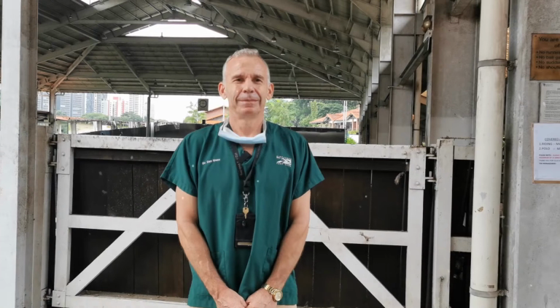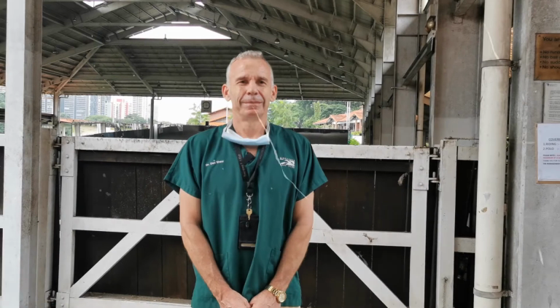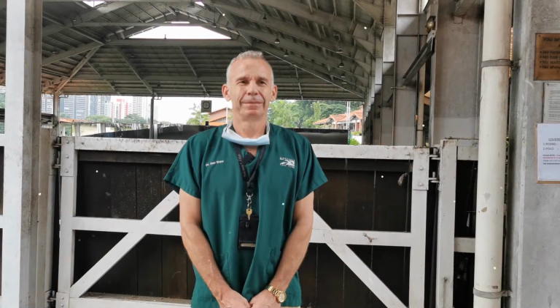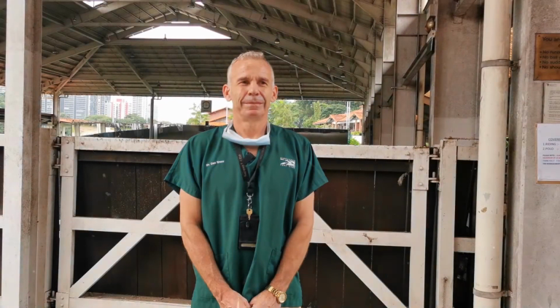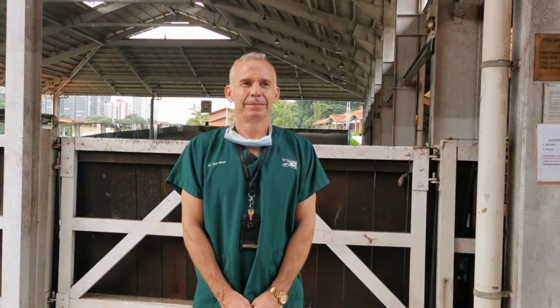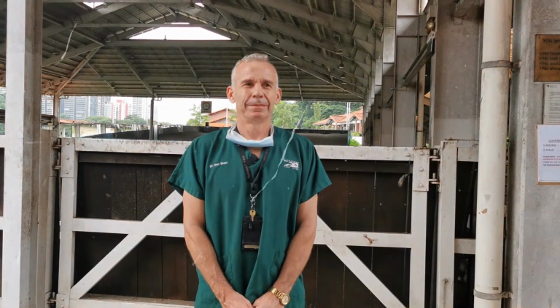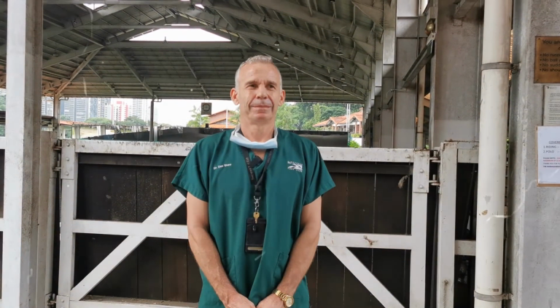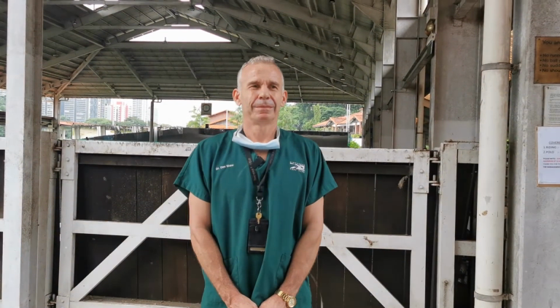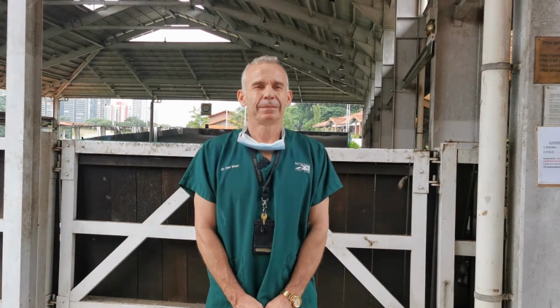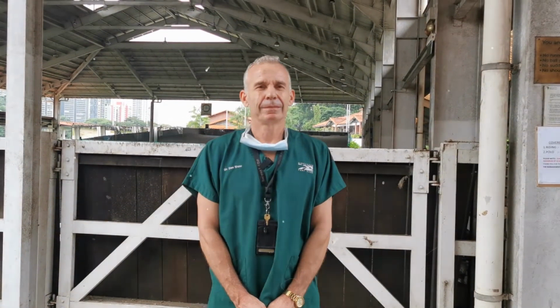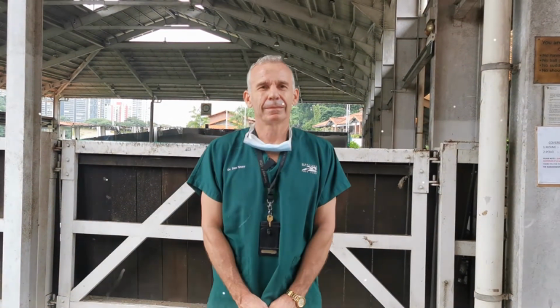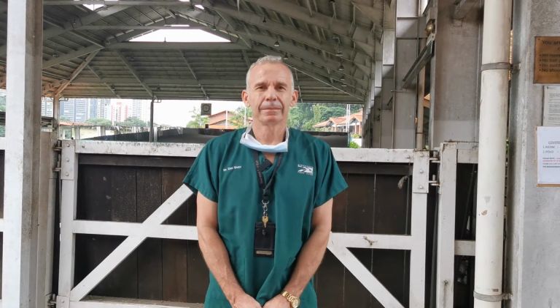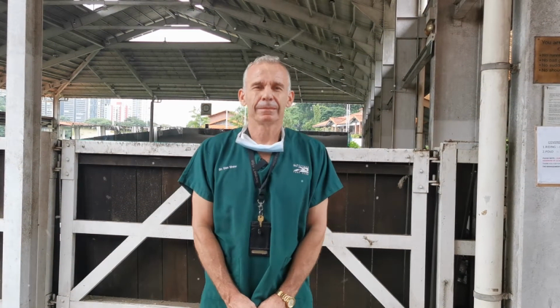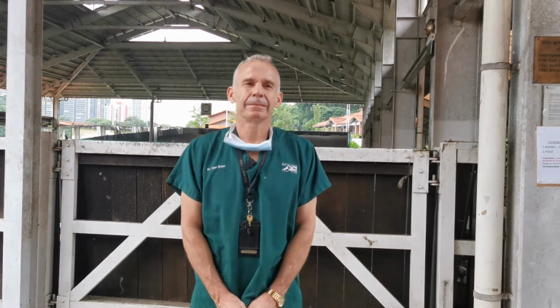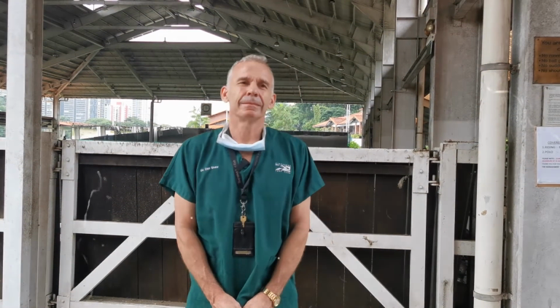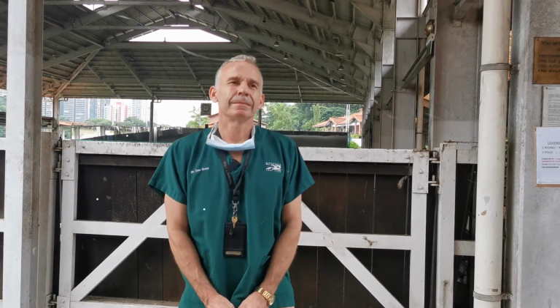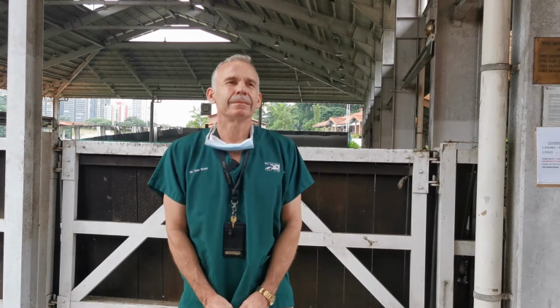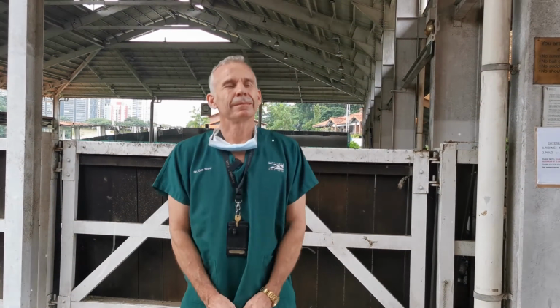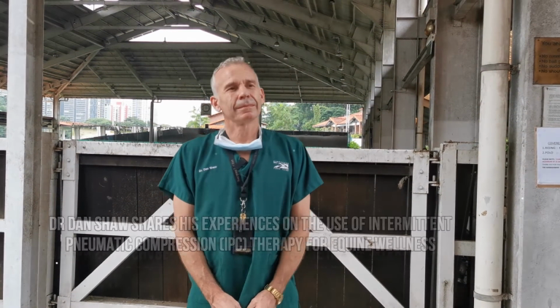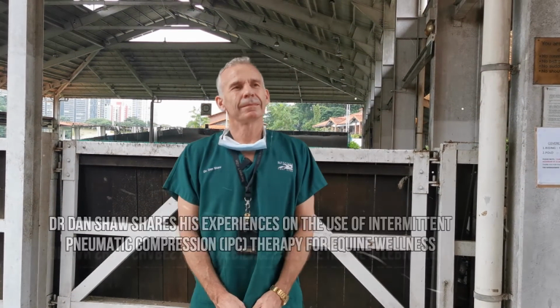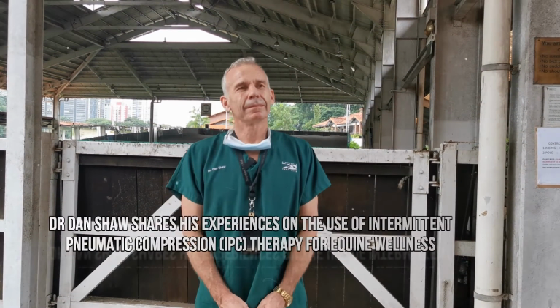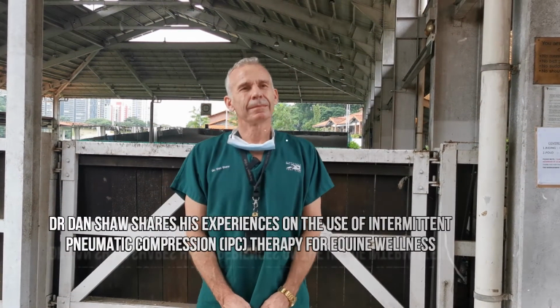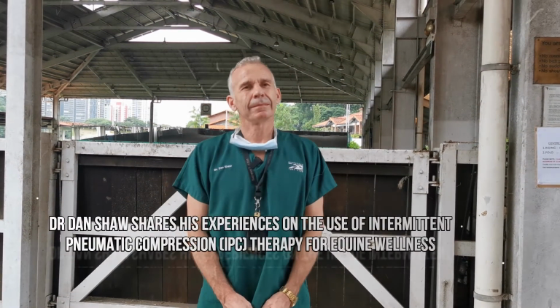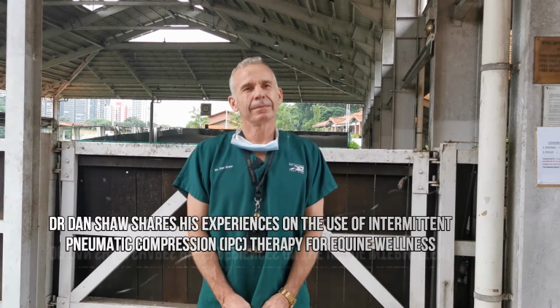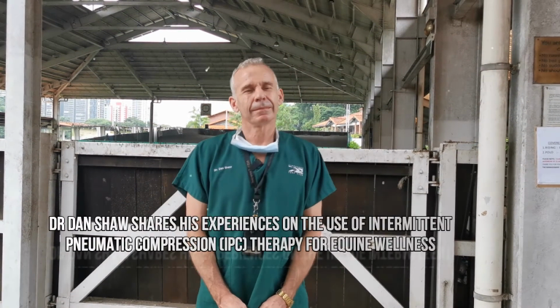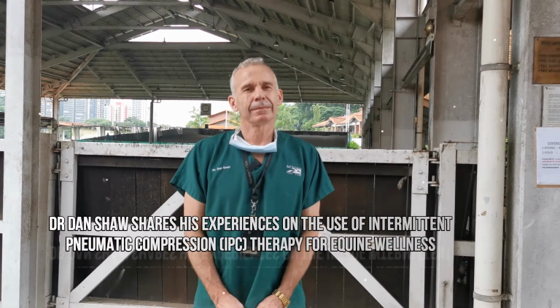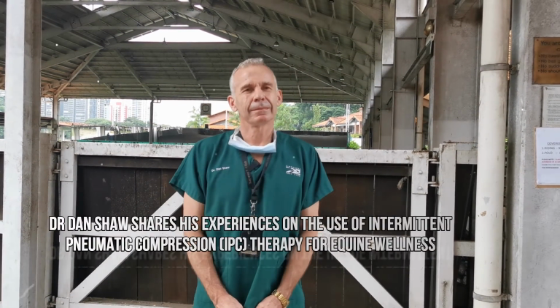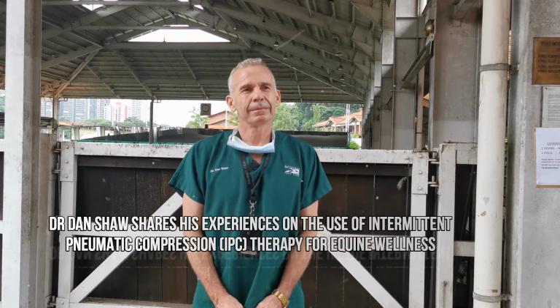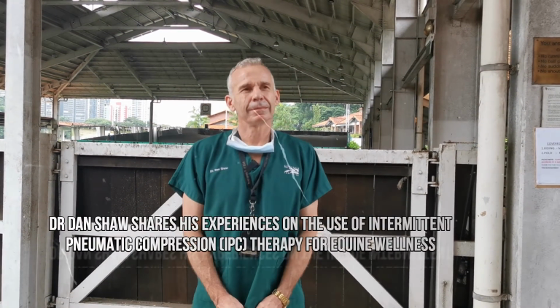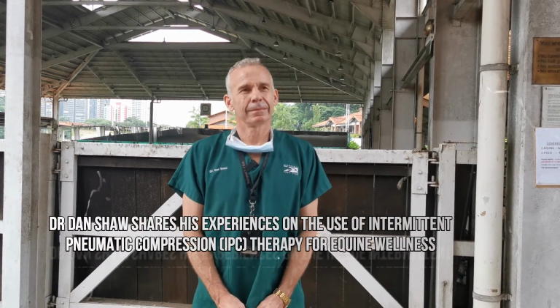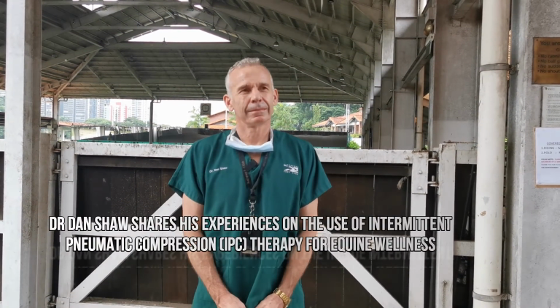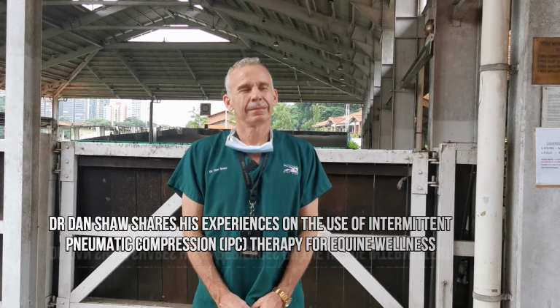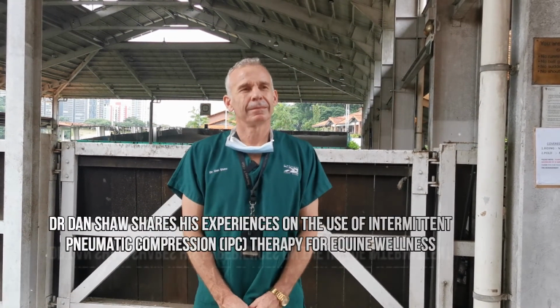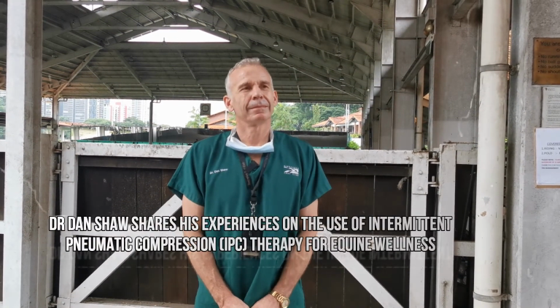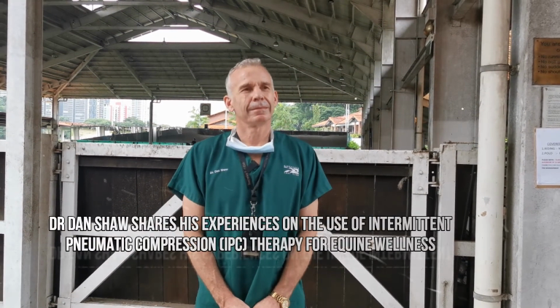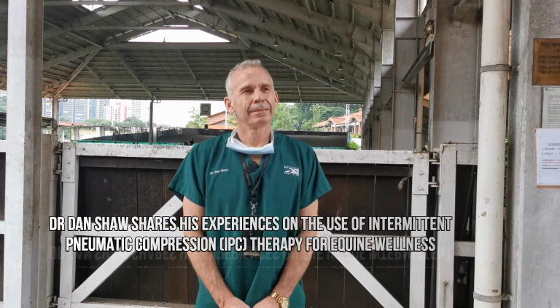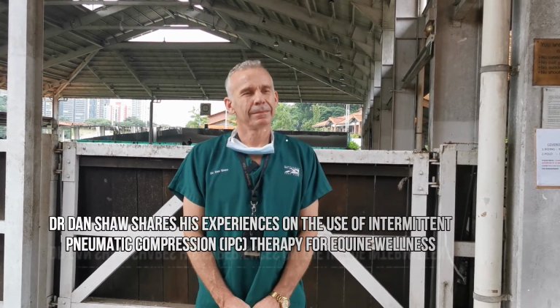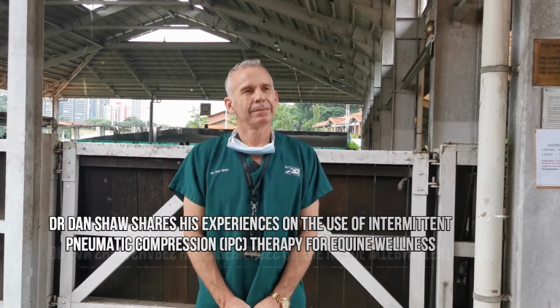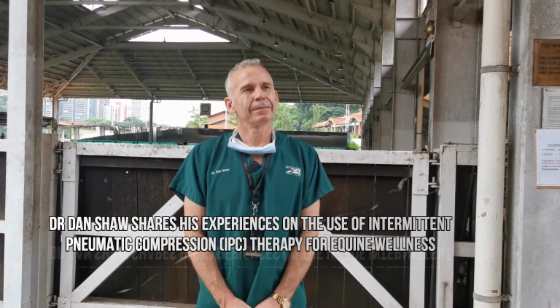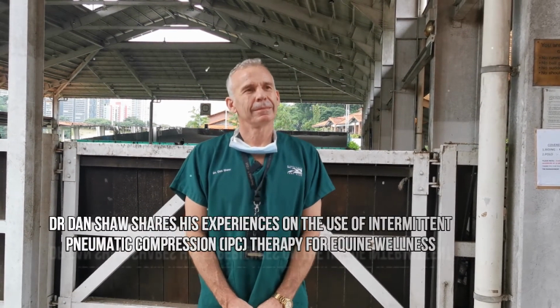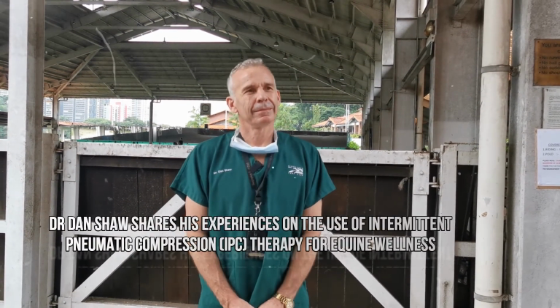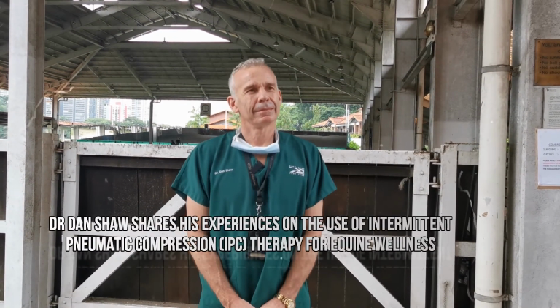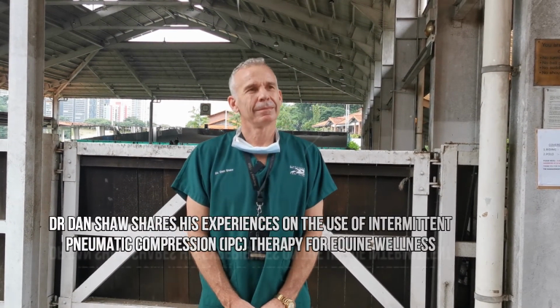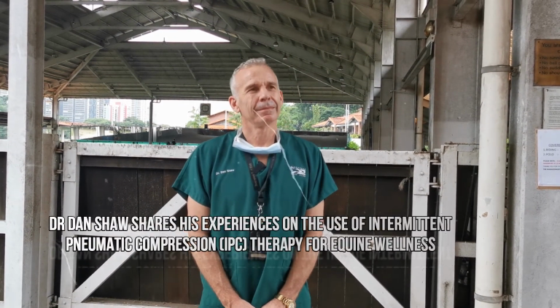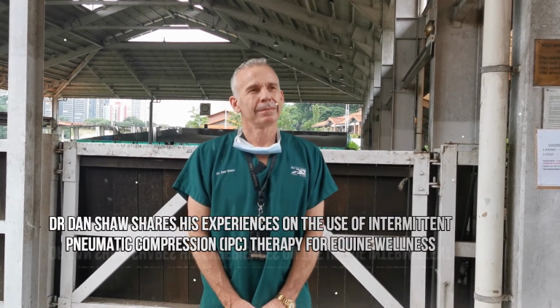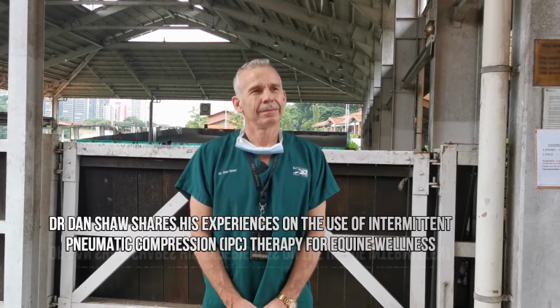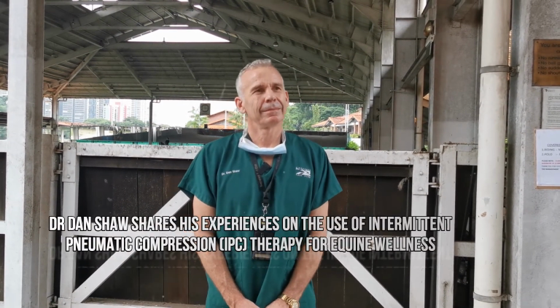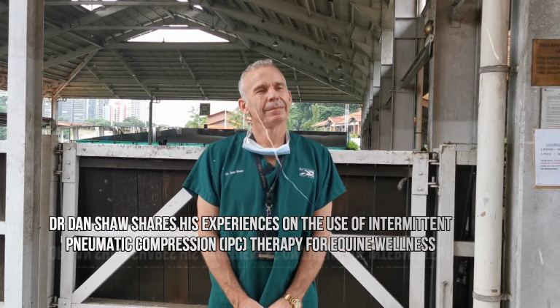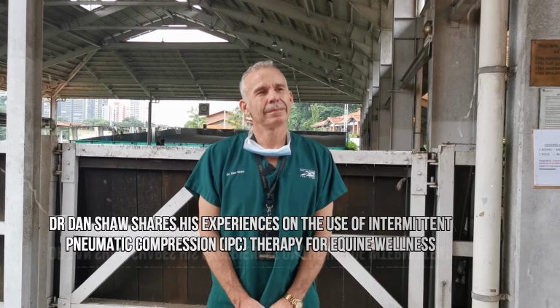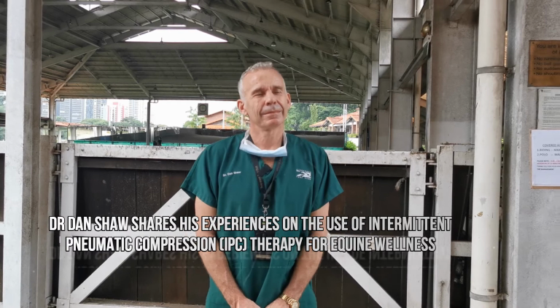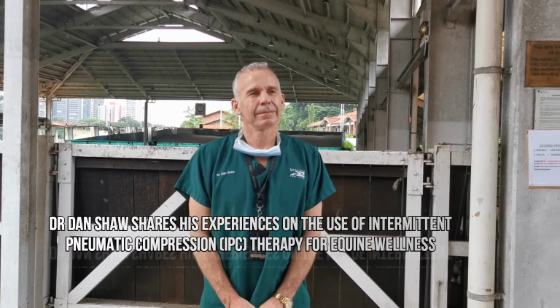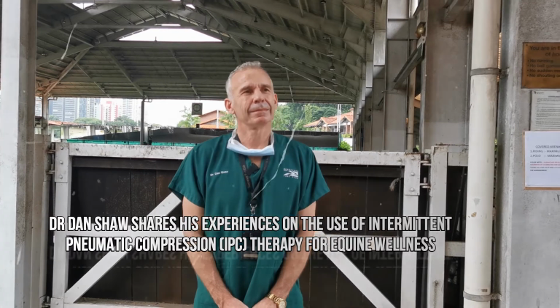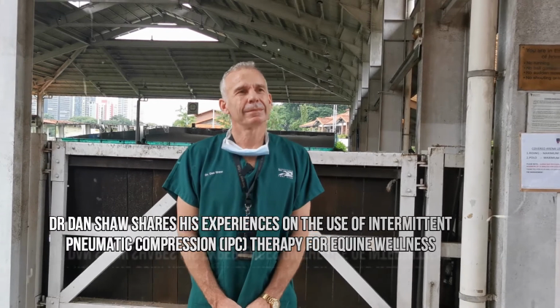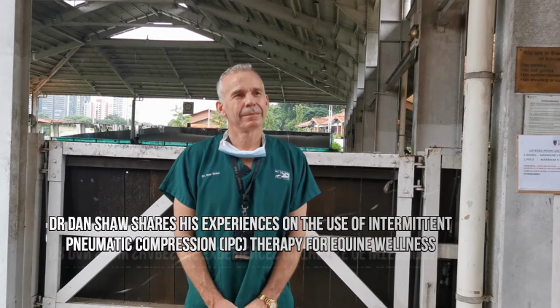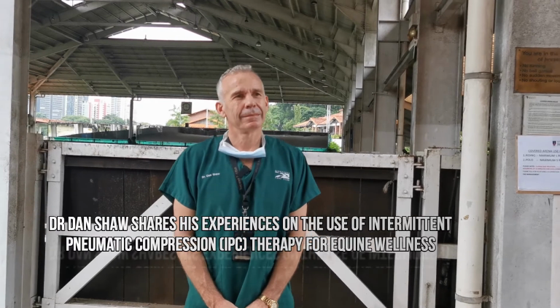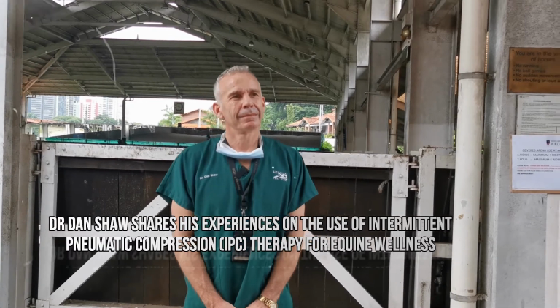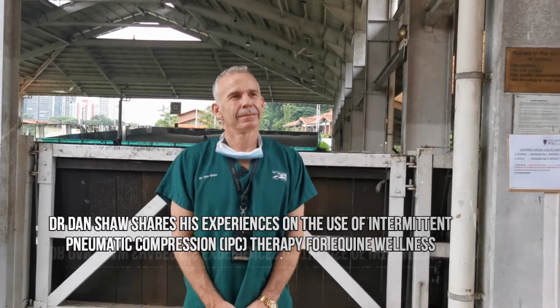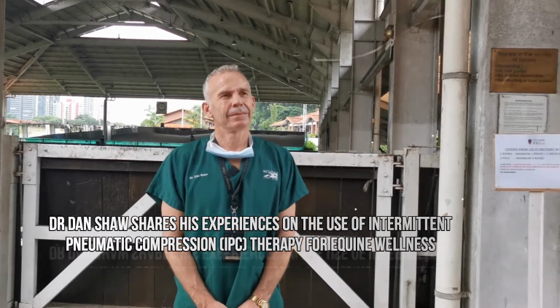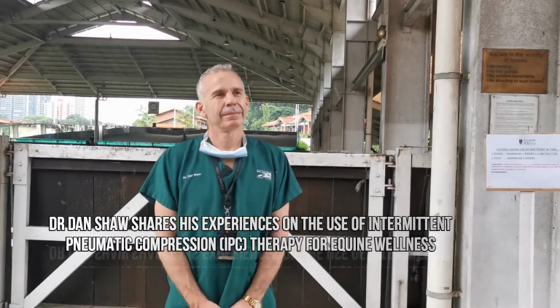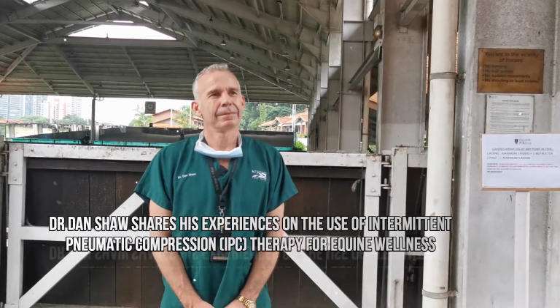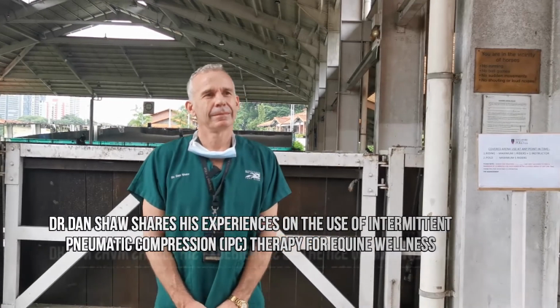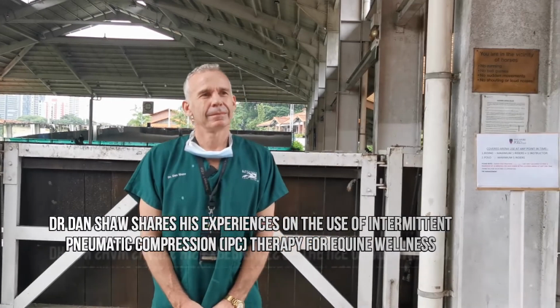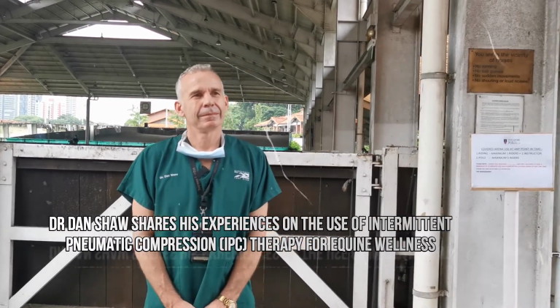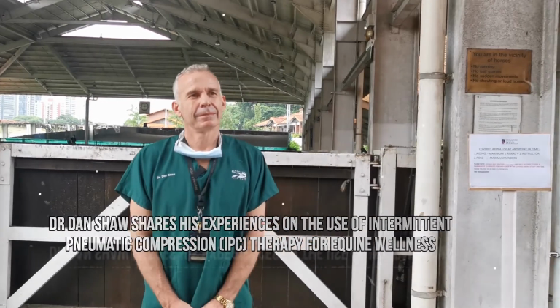So Dan, when you first heard about the idea of pneumatic compression with recovery systems at the Turf Club, what were your thoughts?